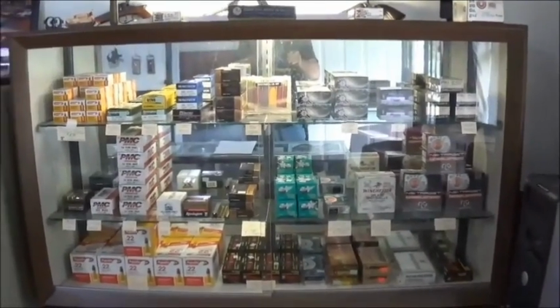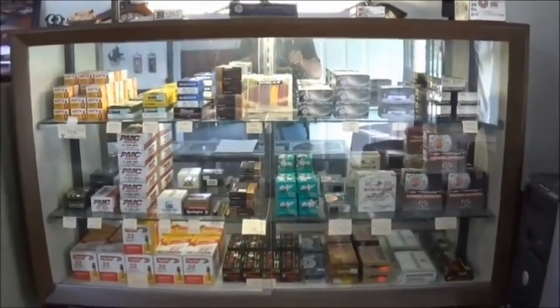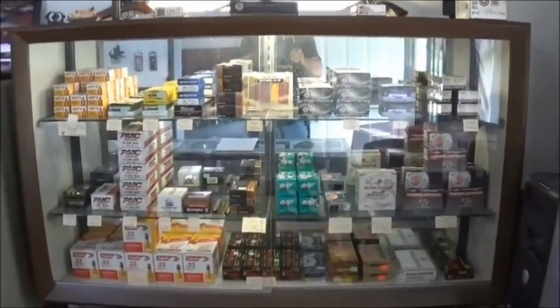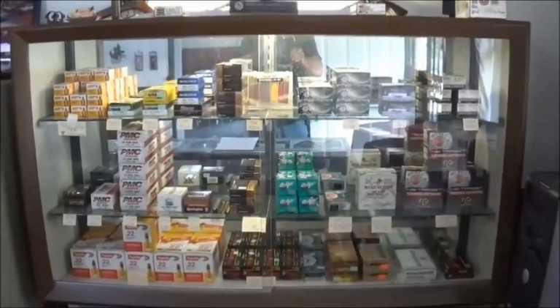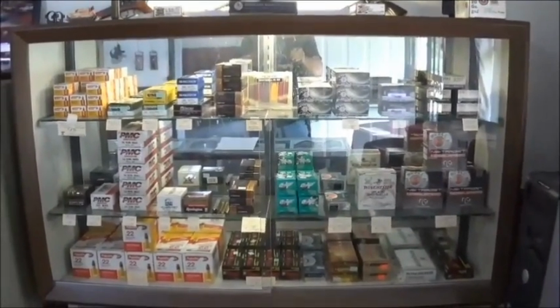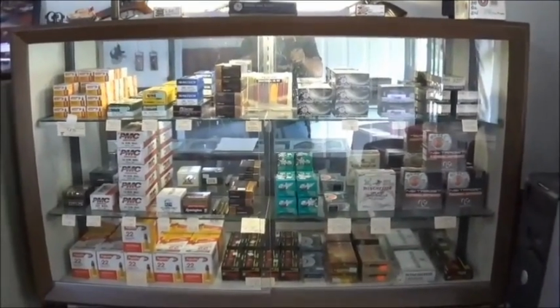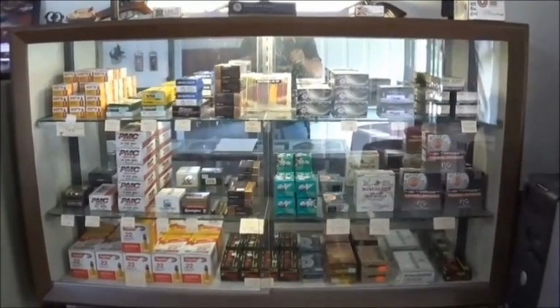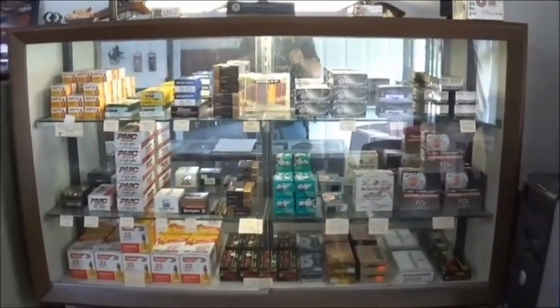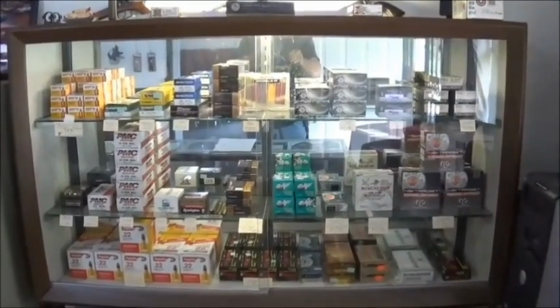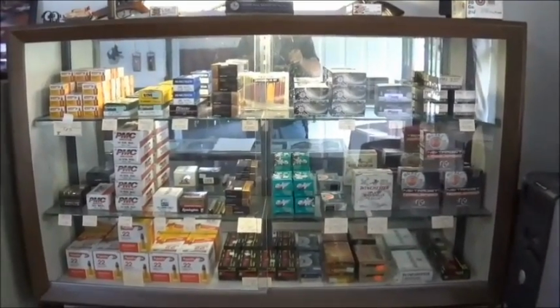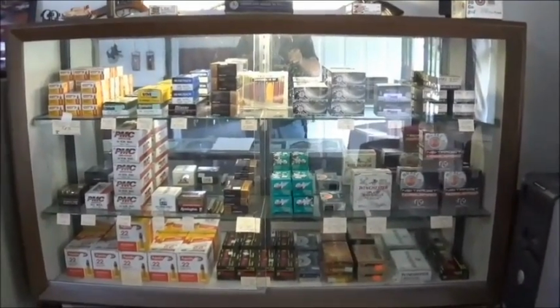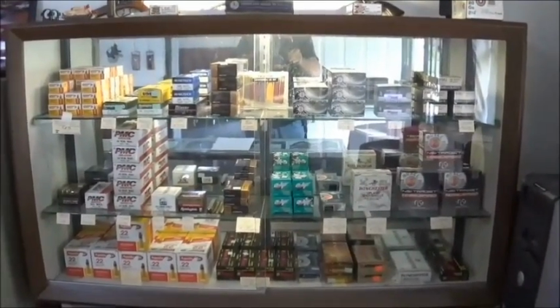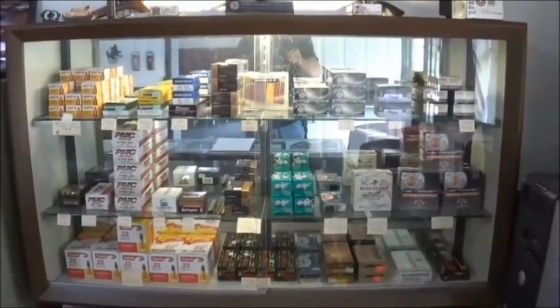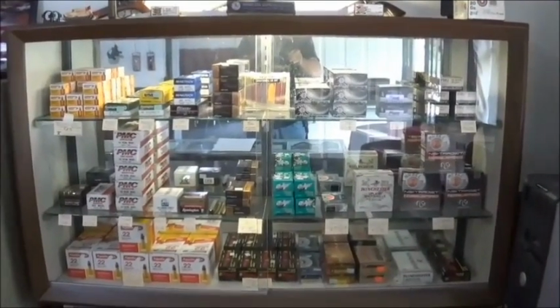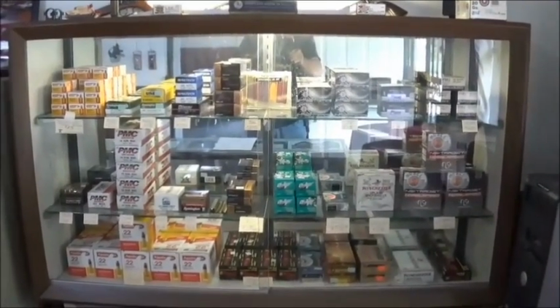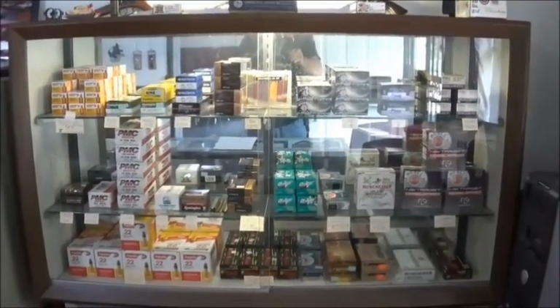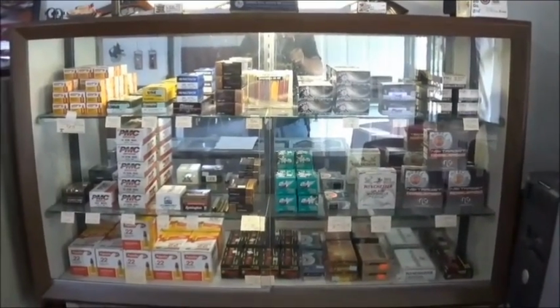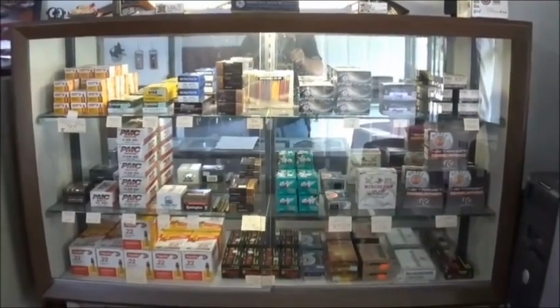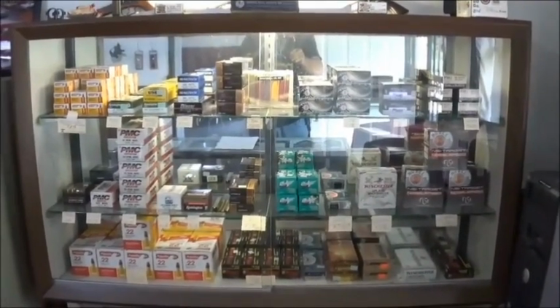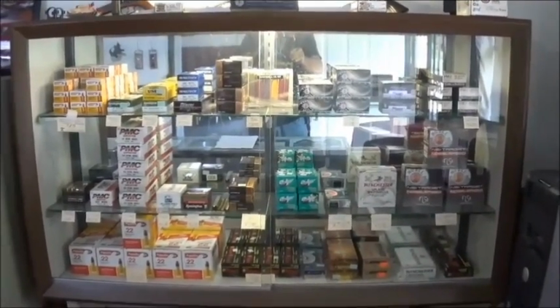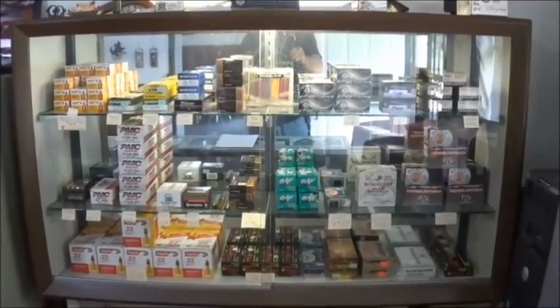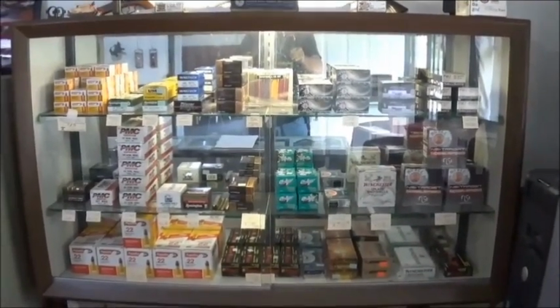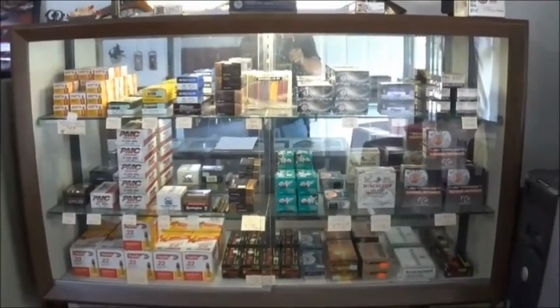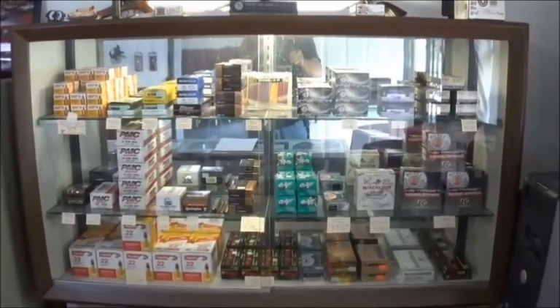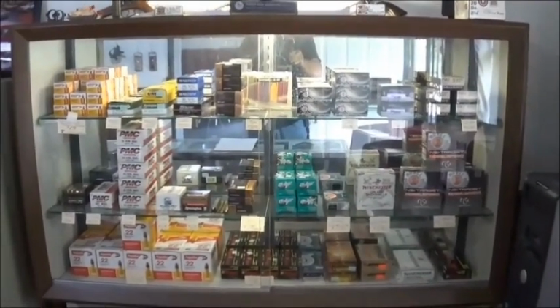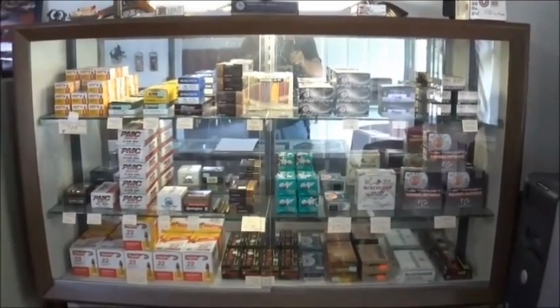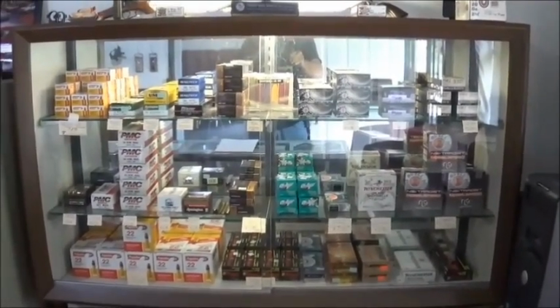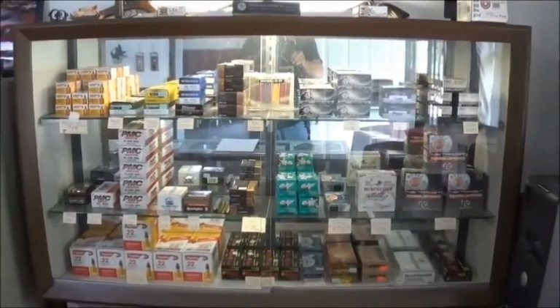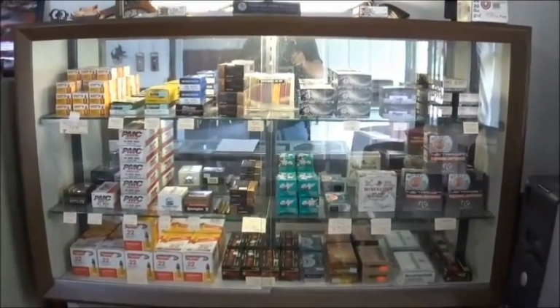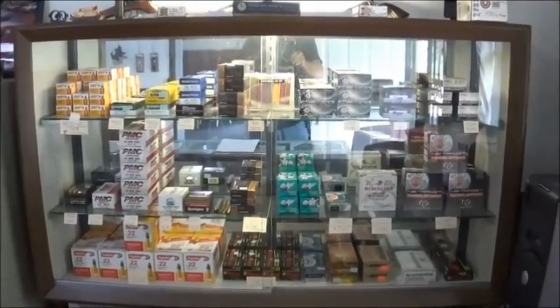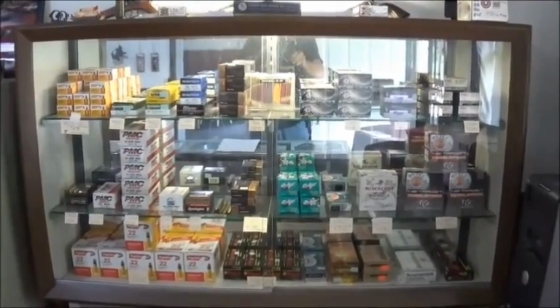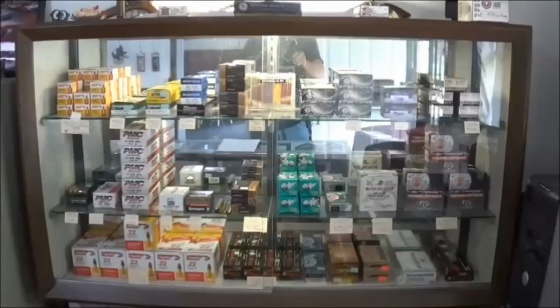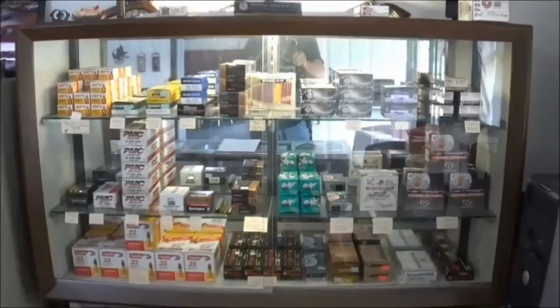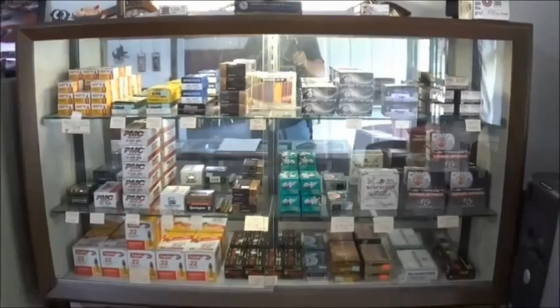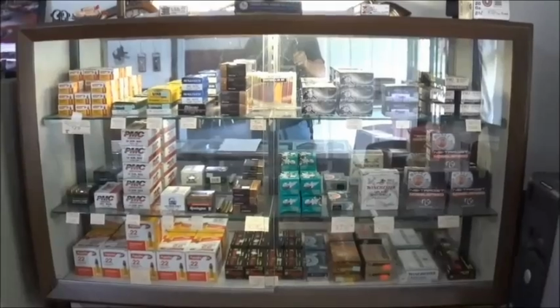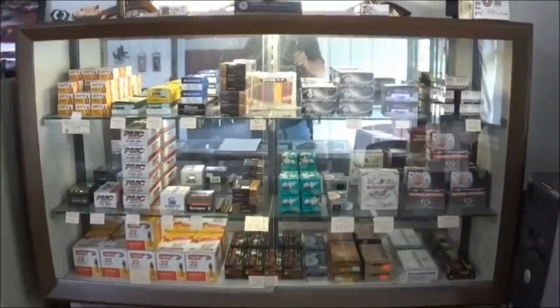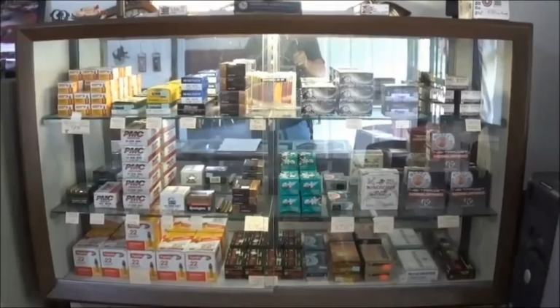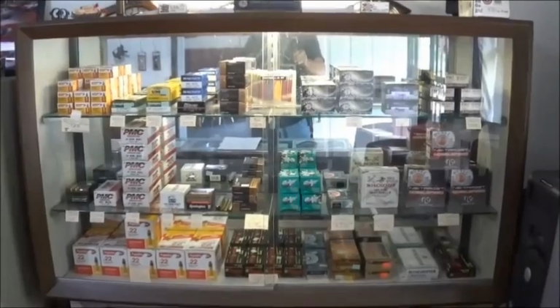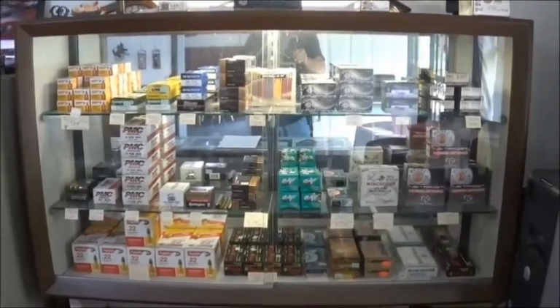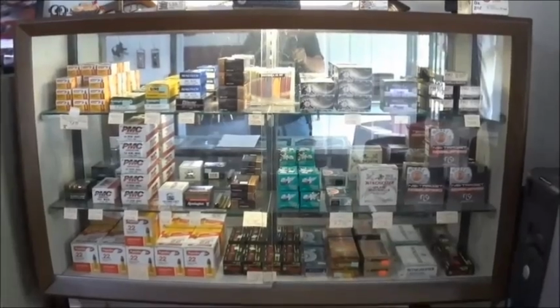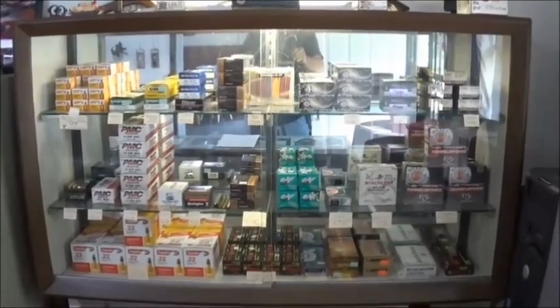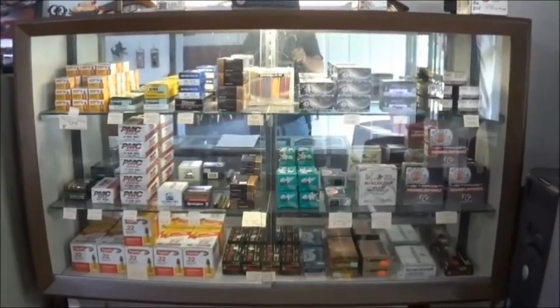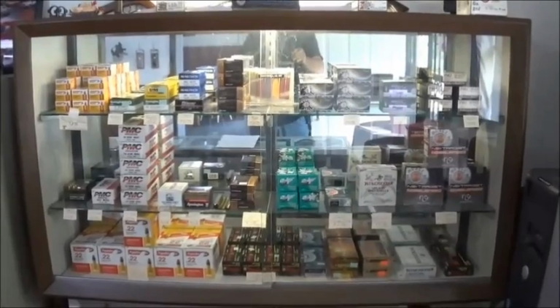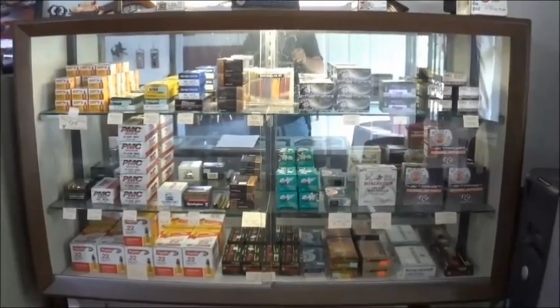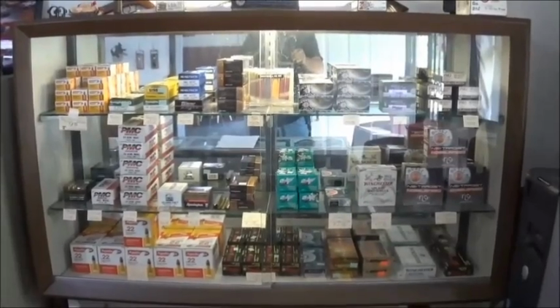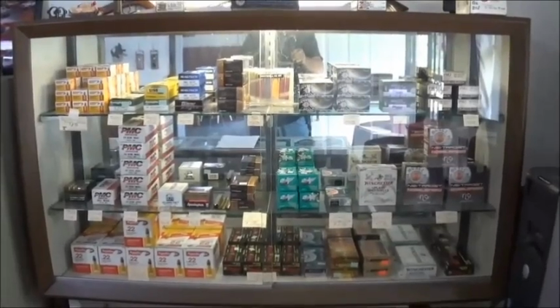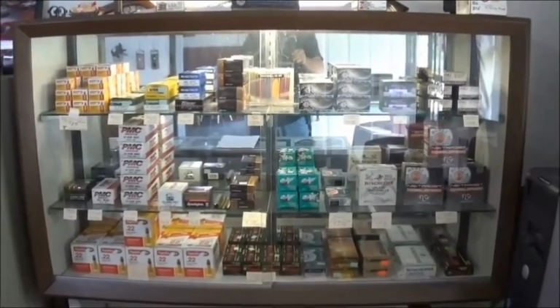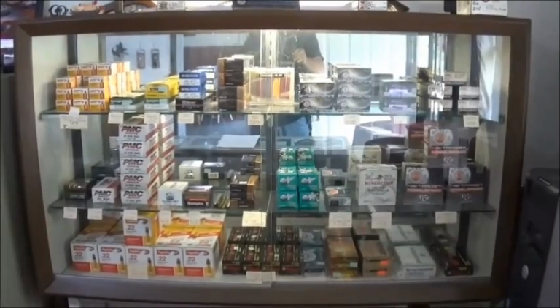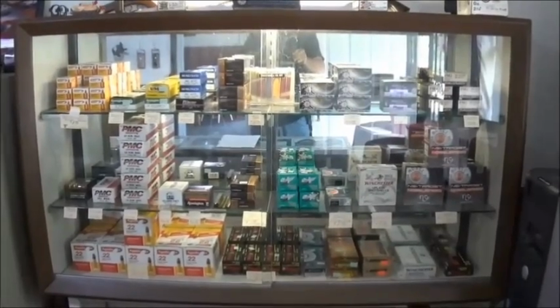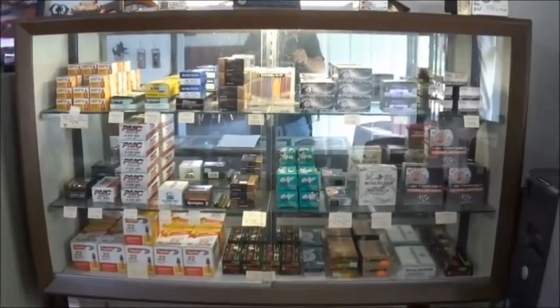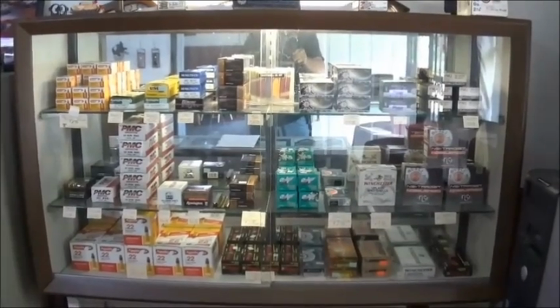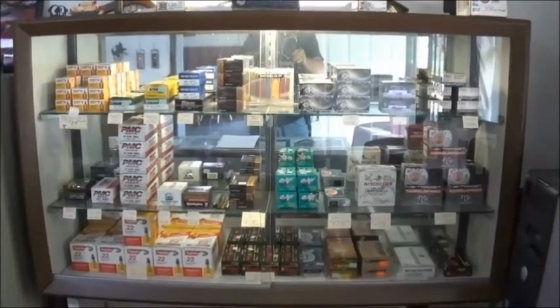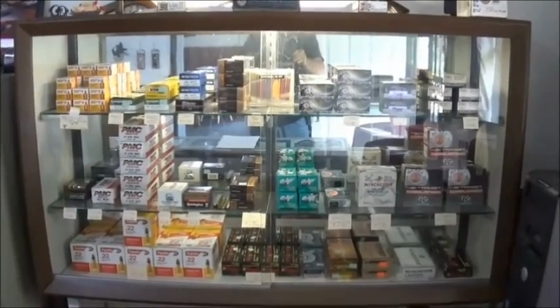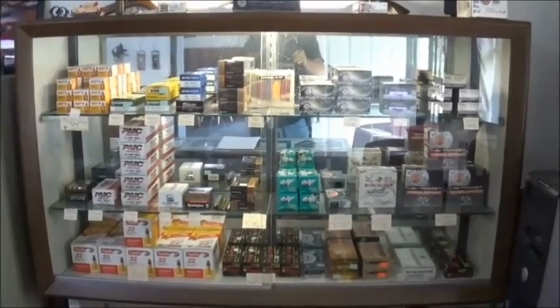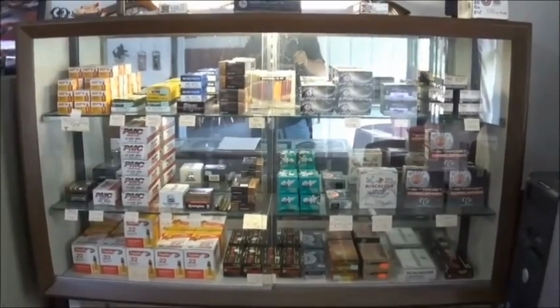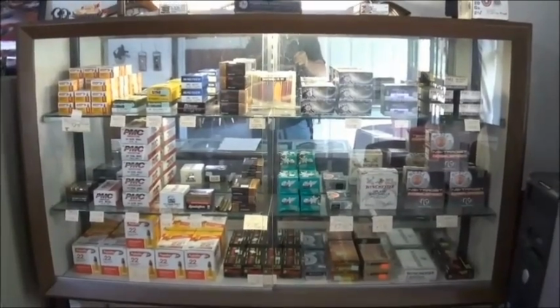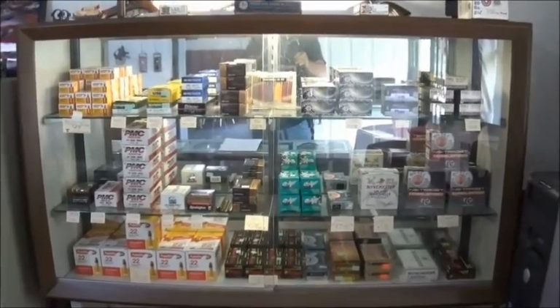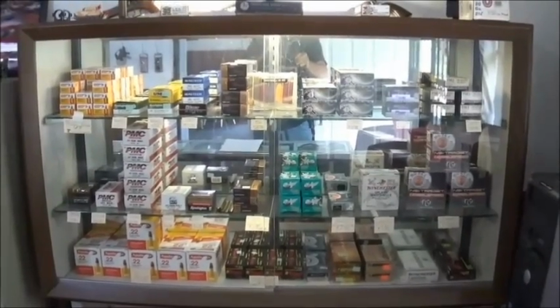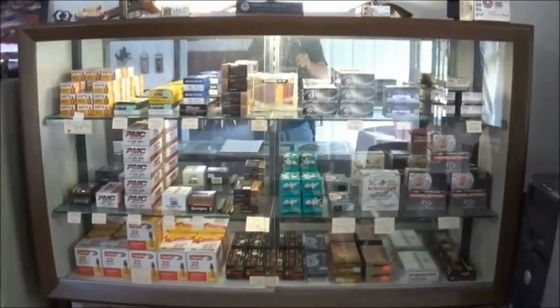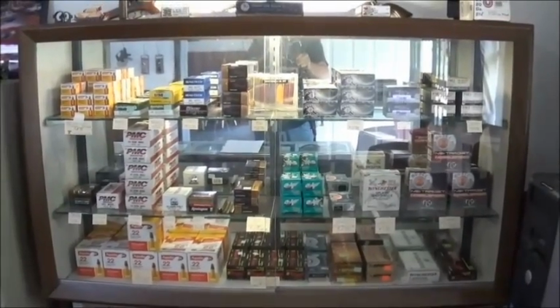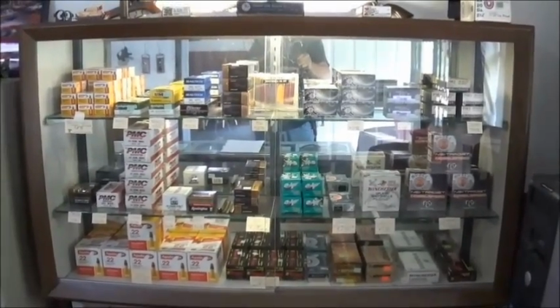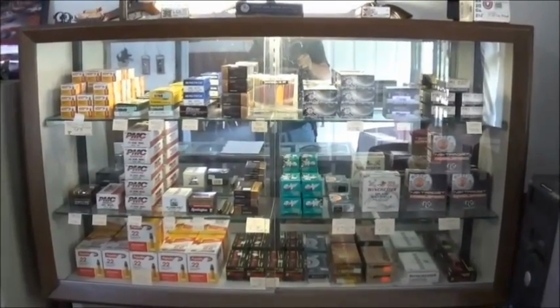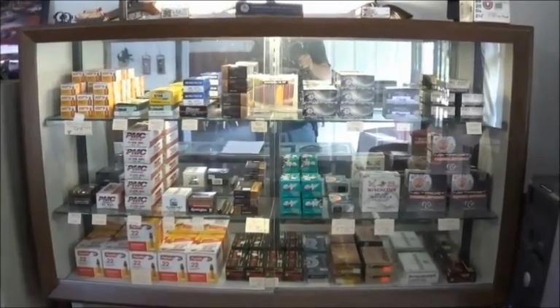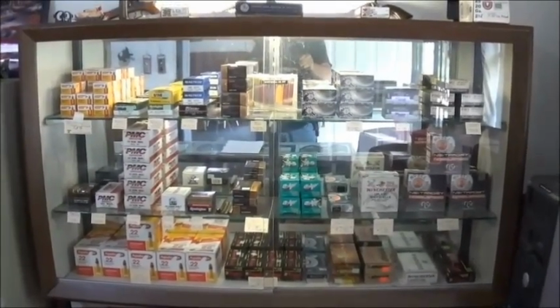Here we have our ammo case. Pretty much everything from .22 up to .300 Win Mag.